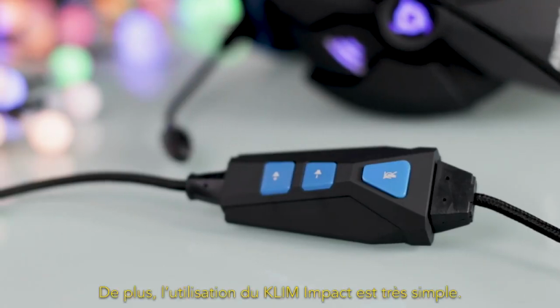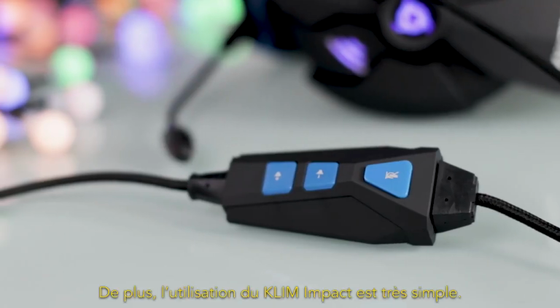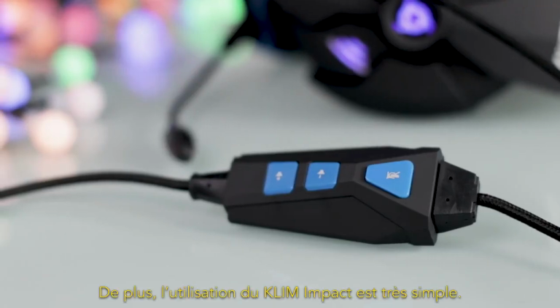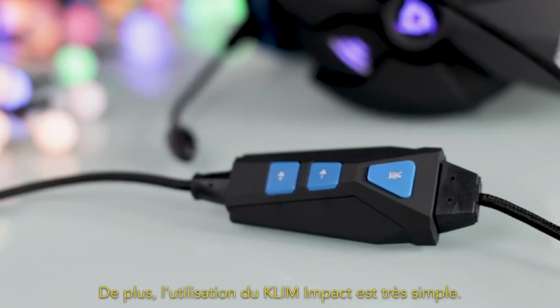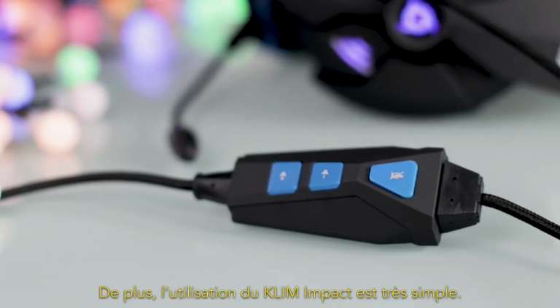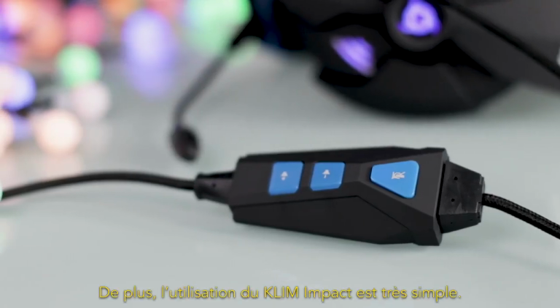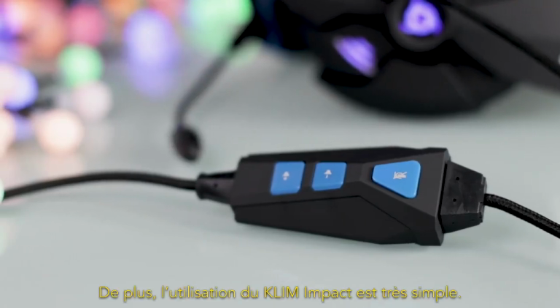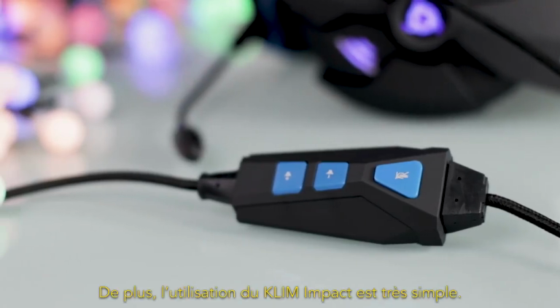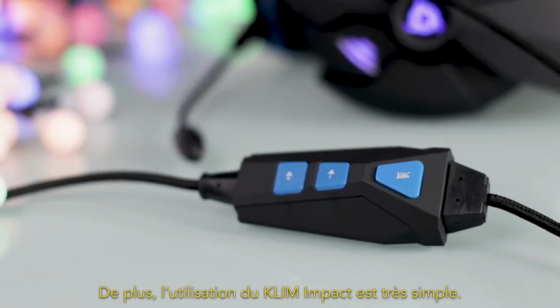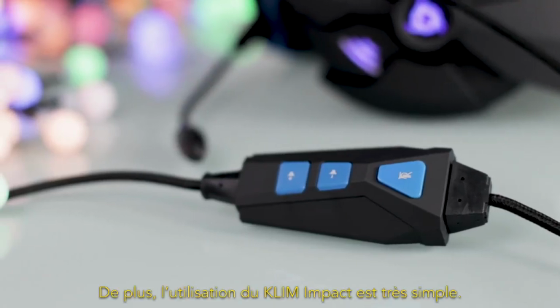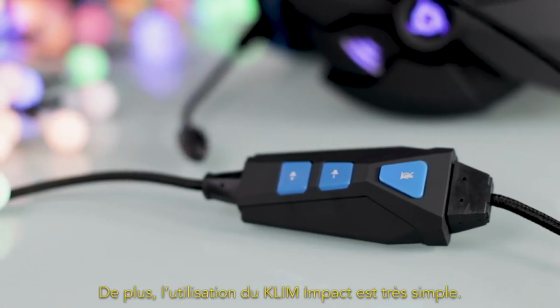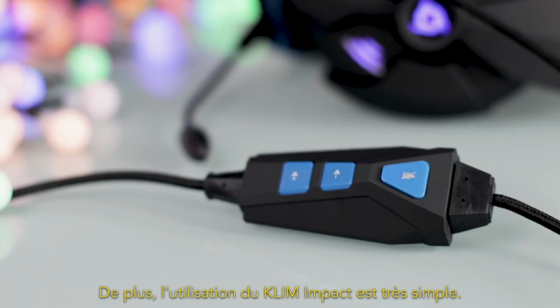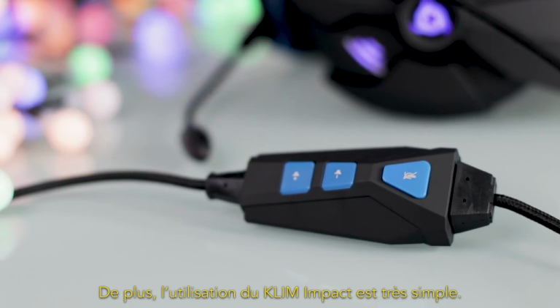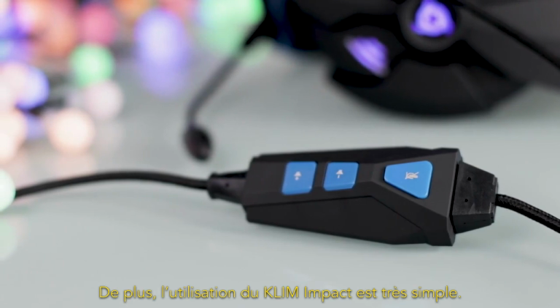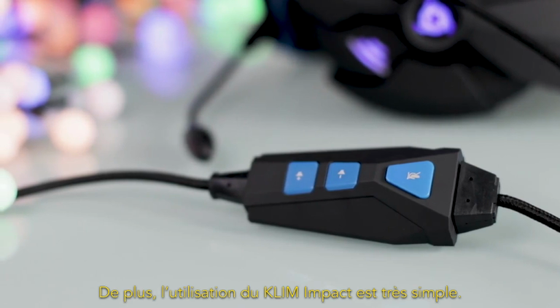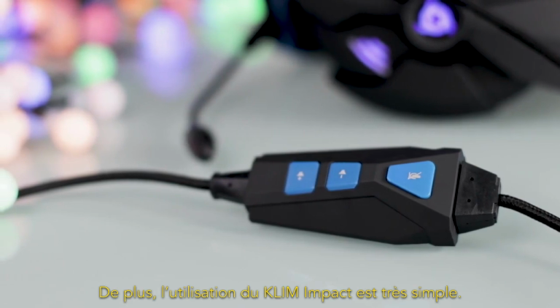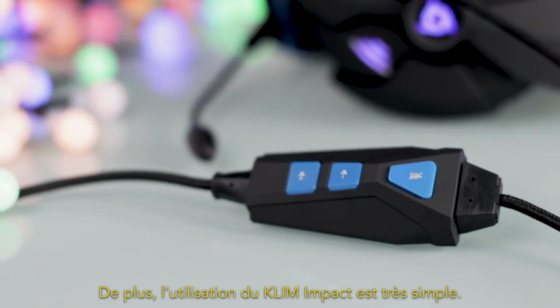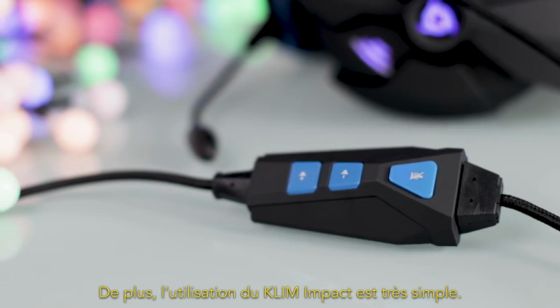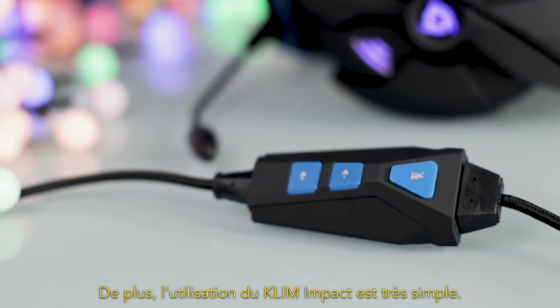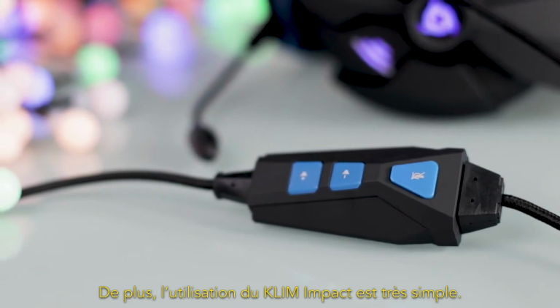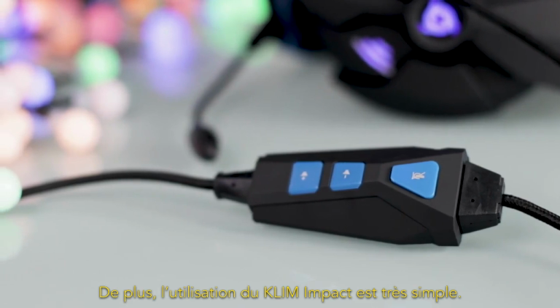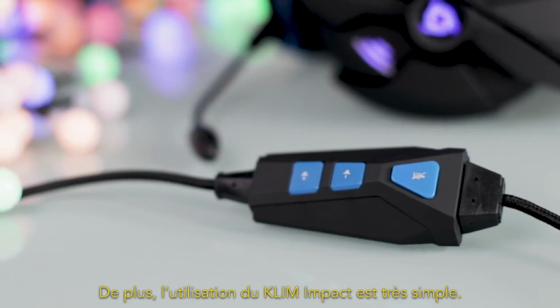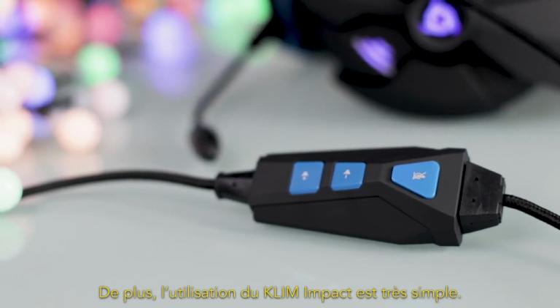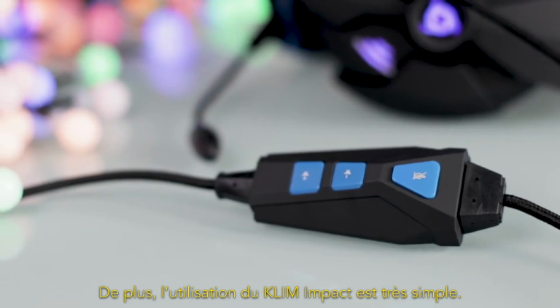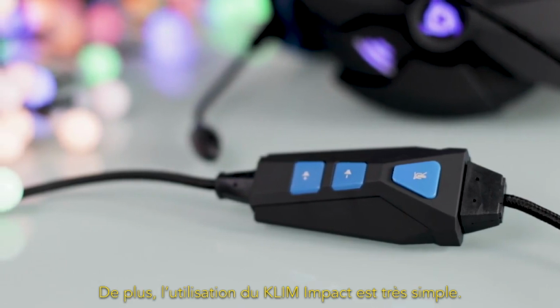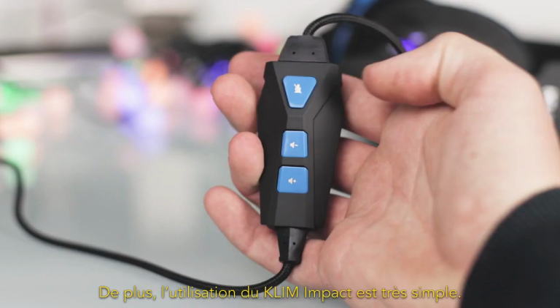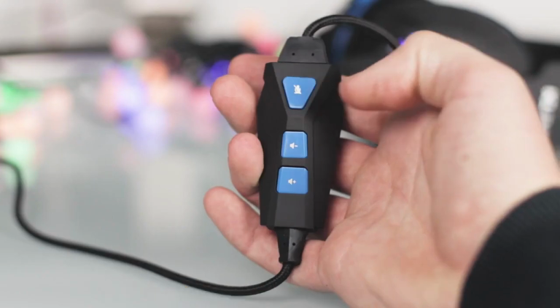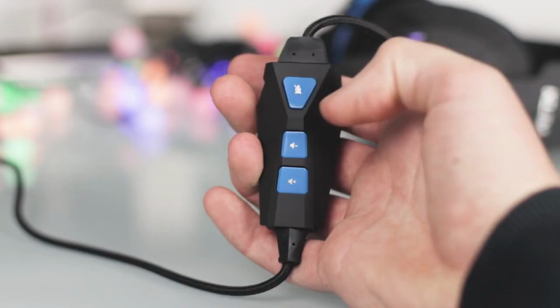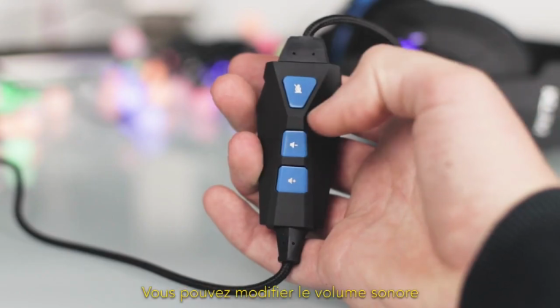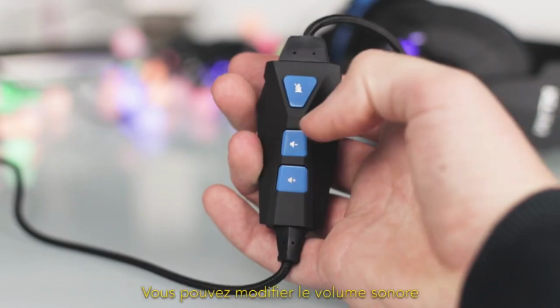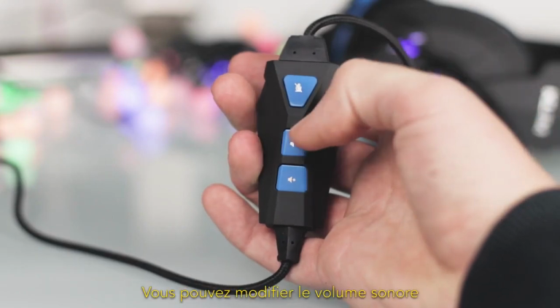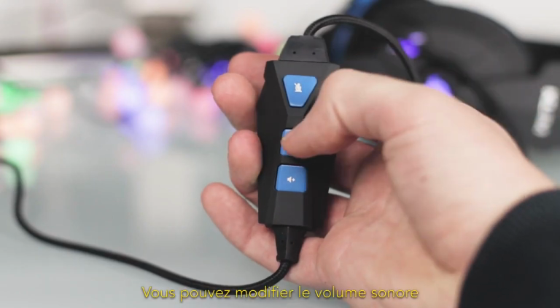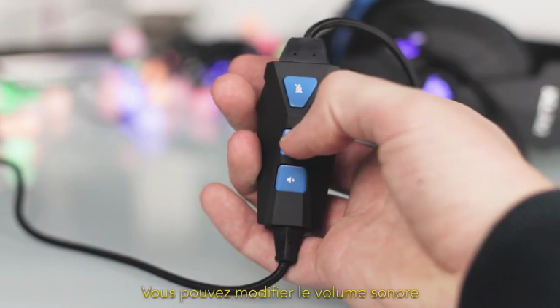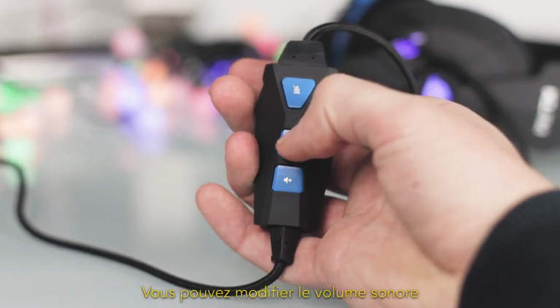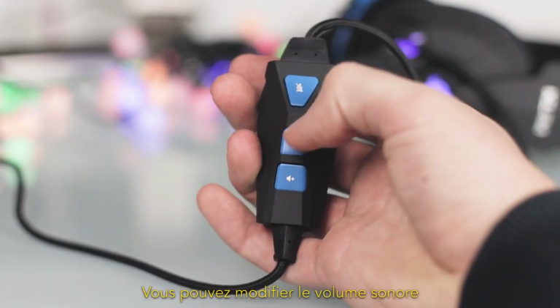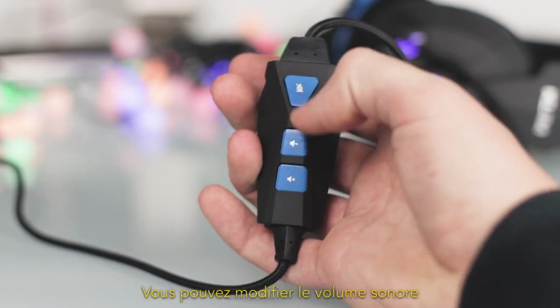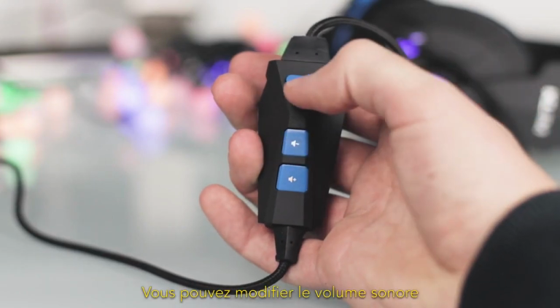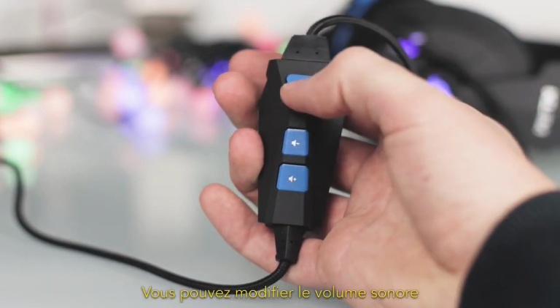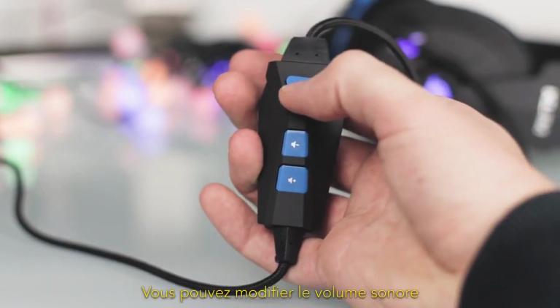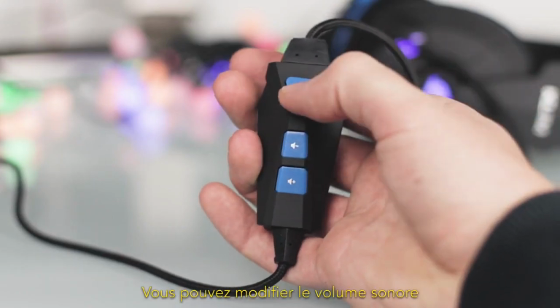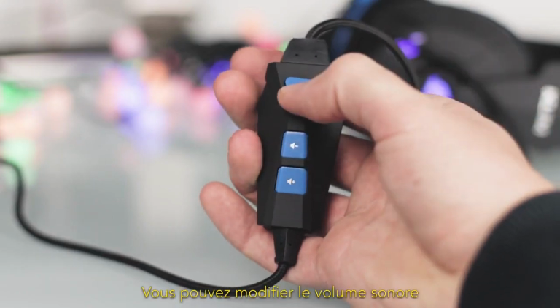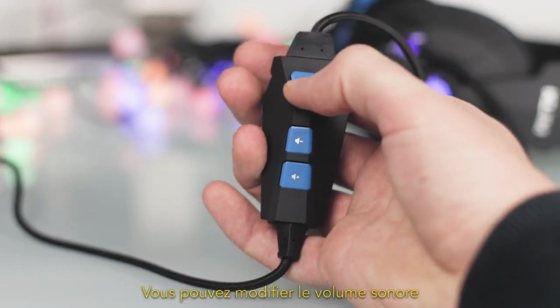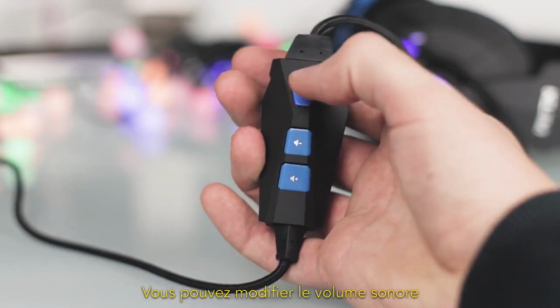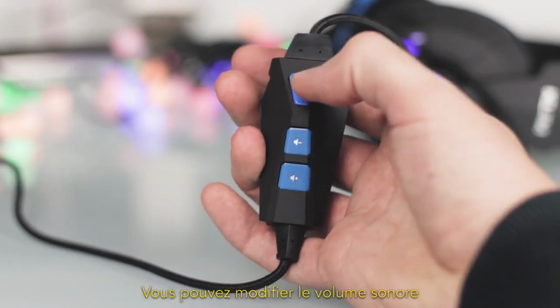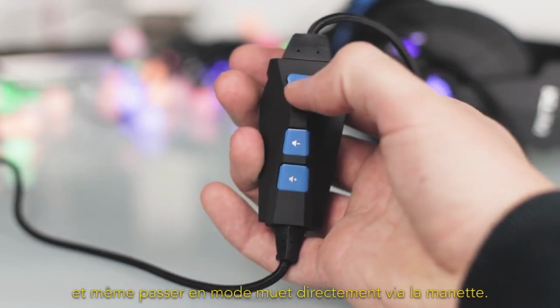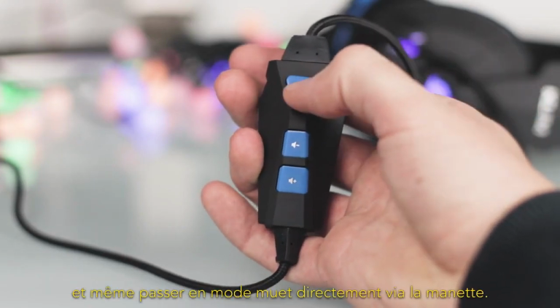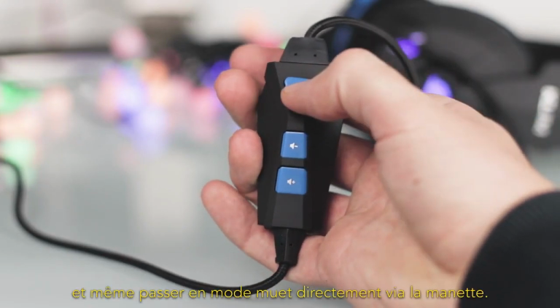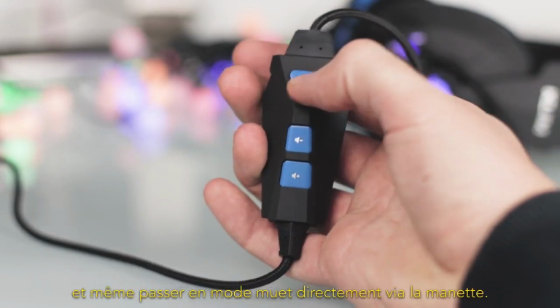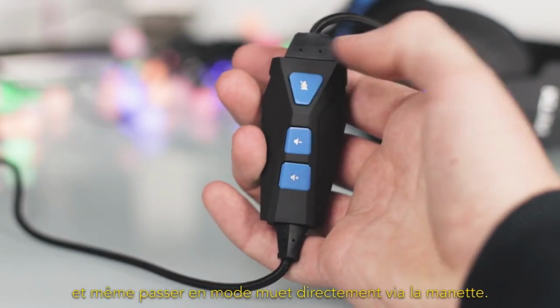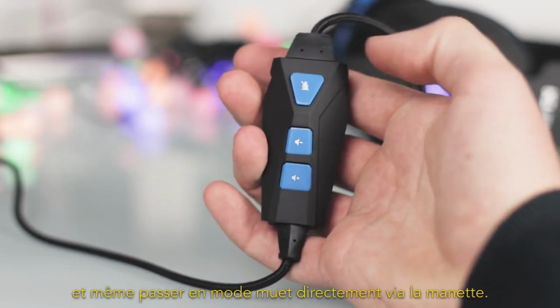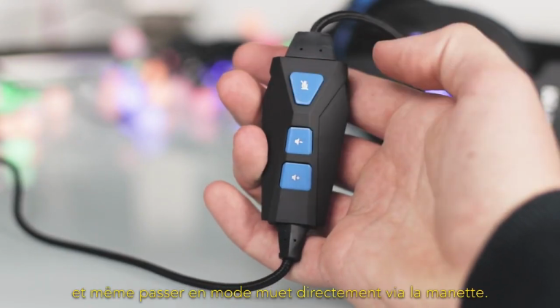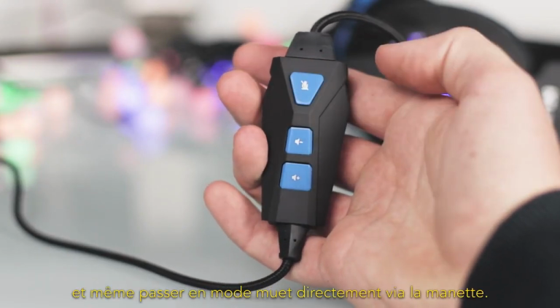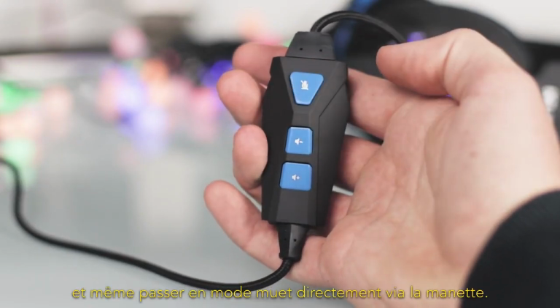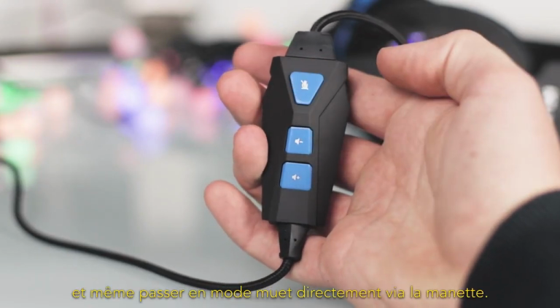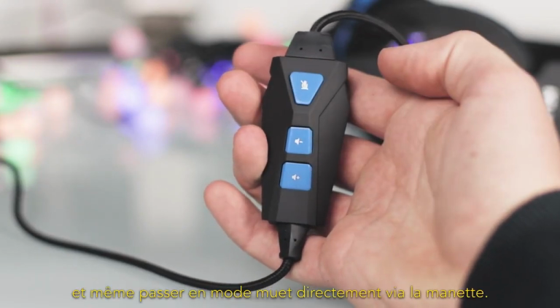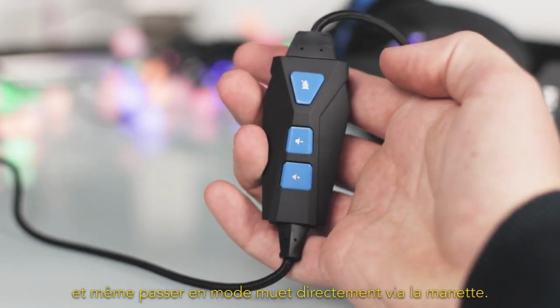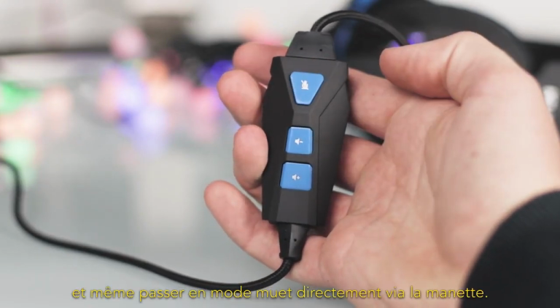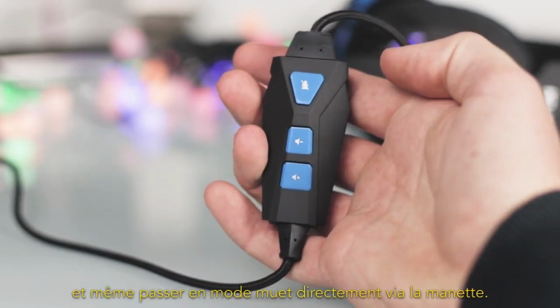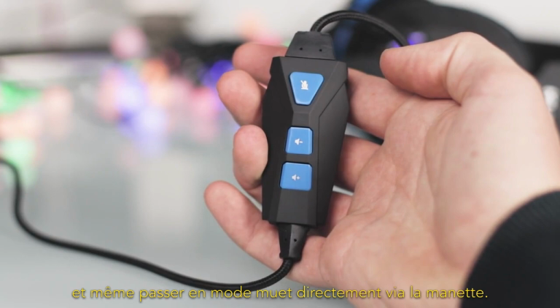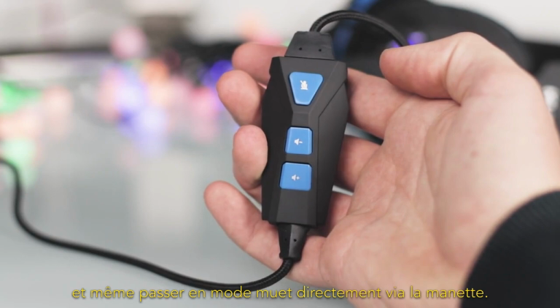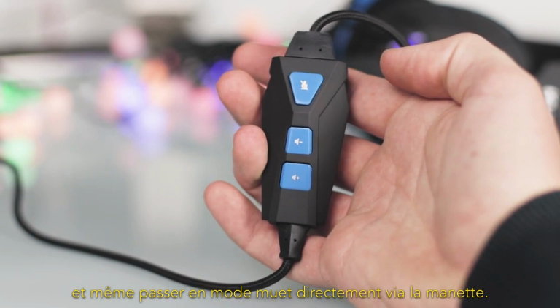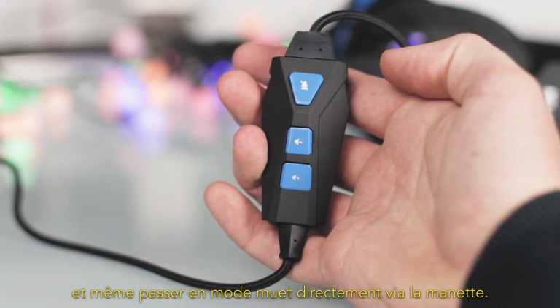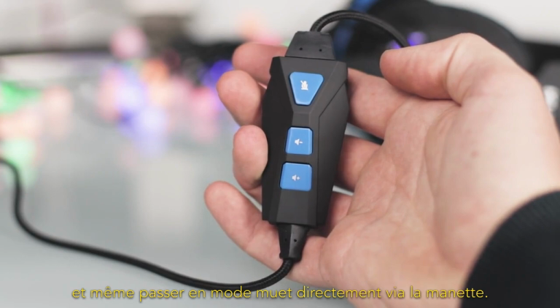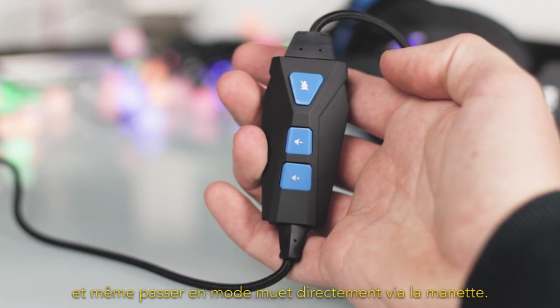Using the Klim Impact is also very easy. You can control the sound volume and even mute it directly with the controller.